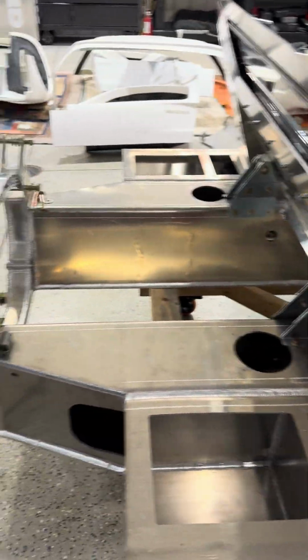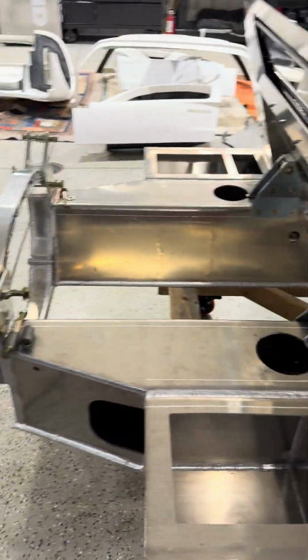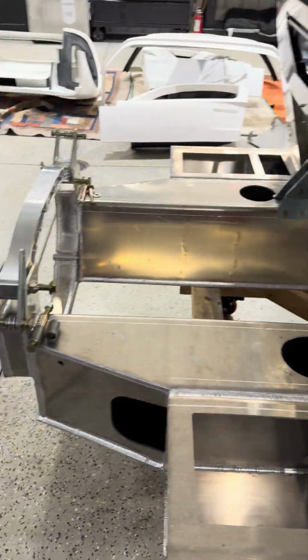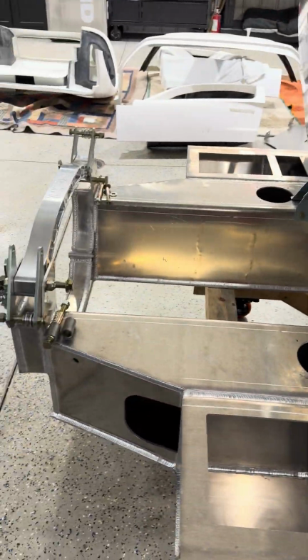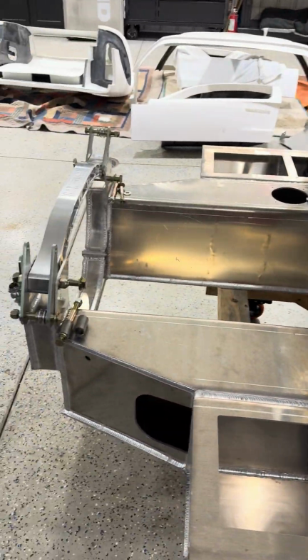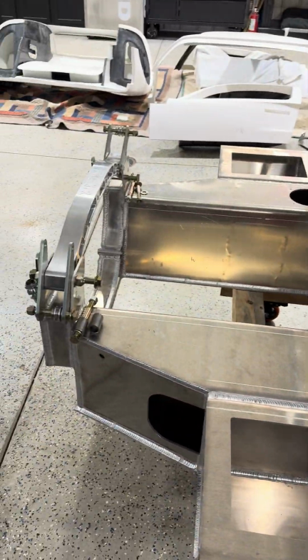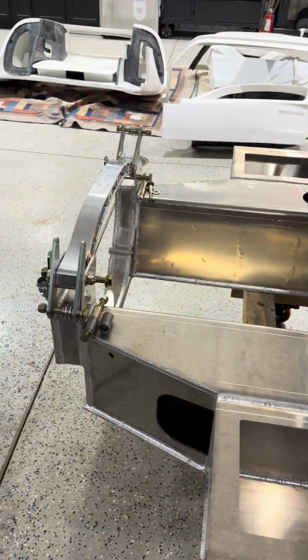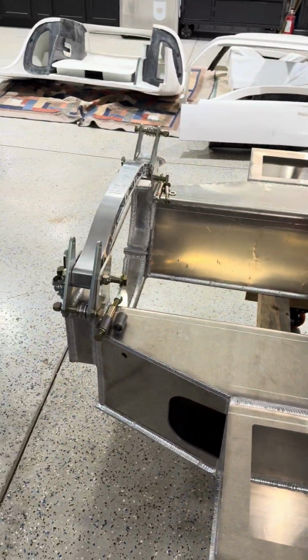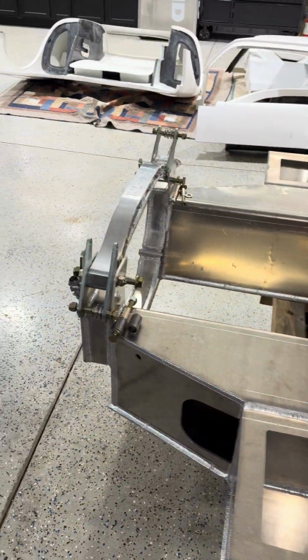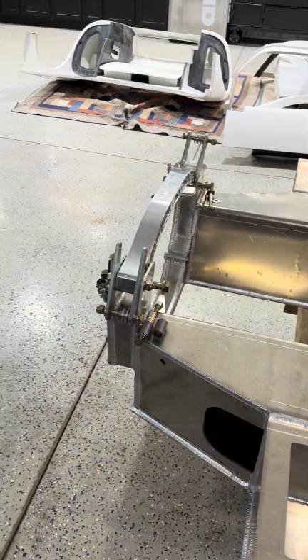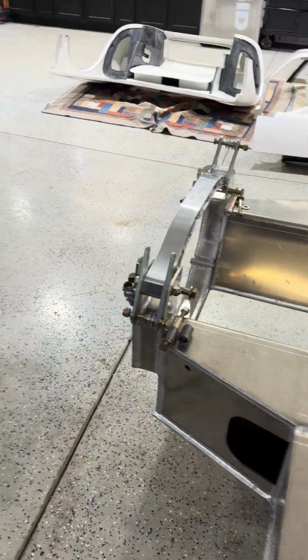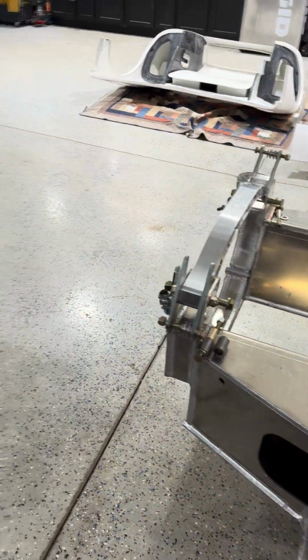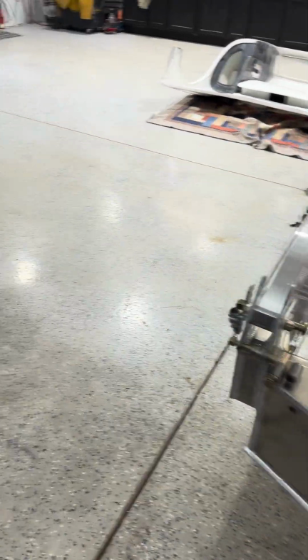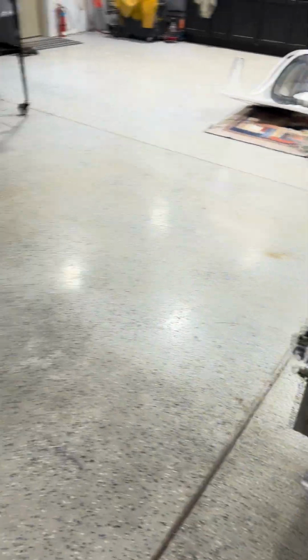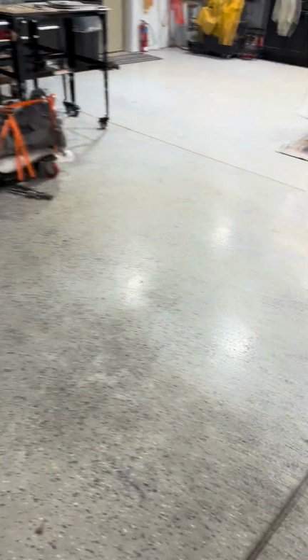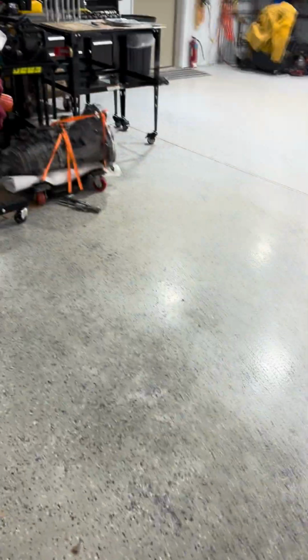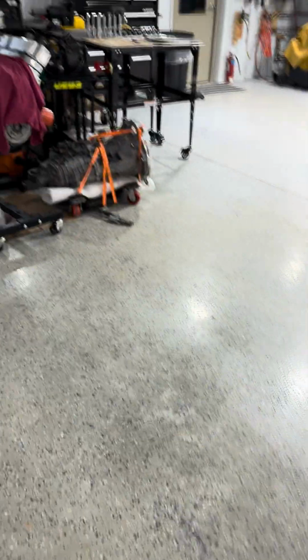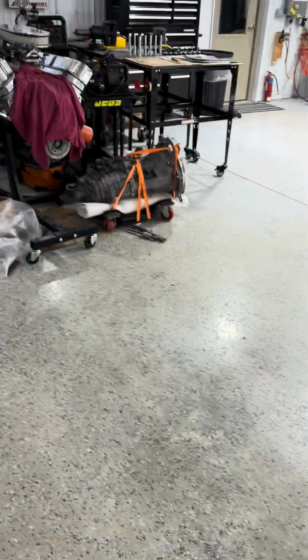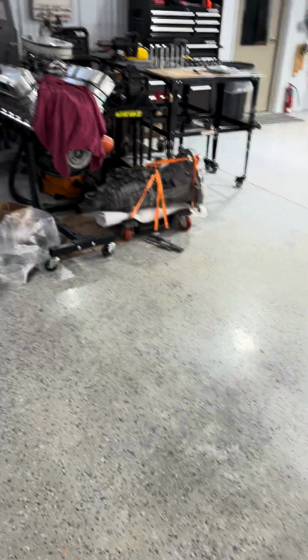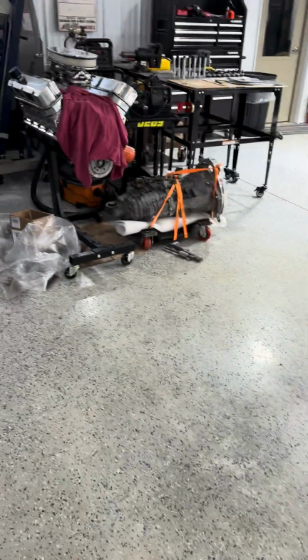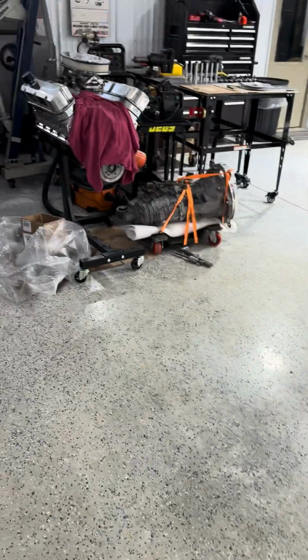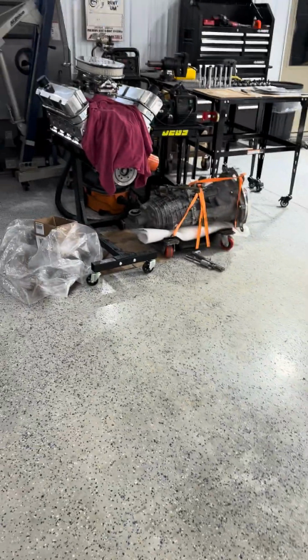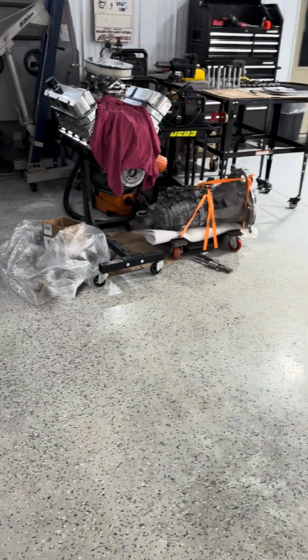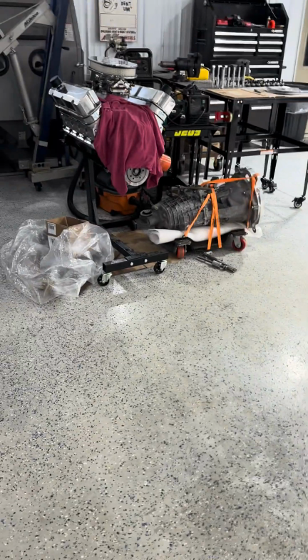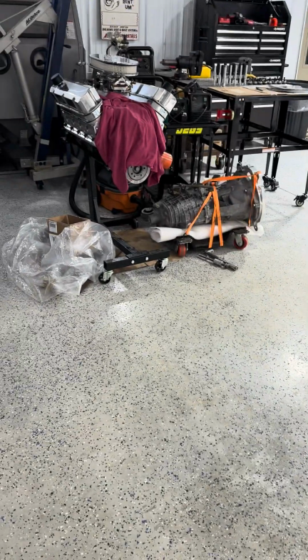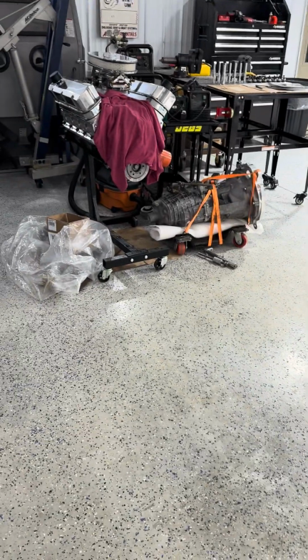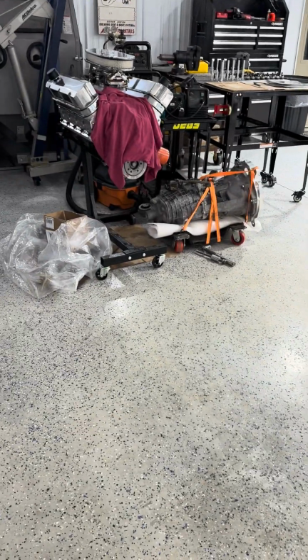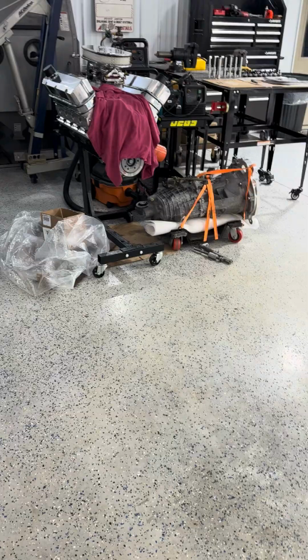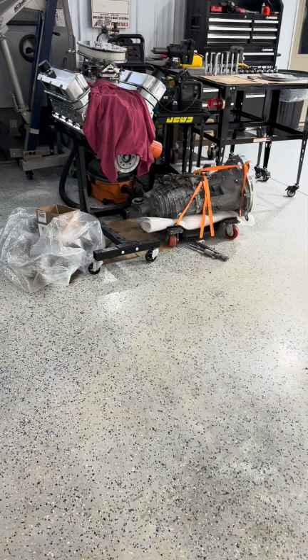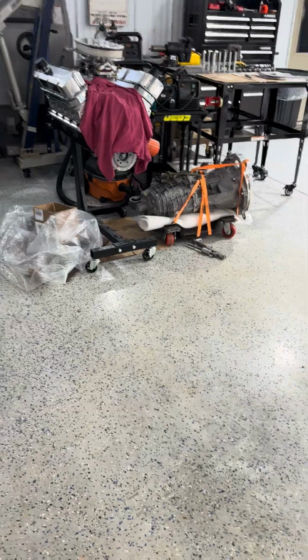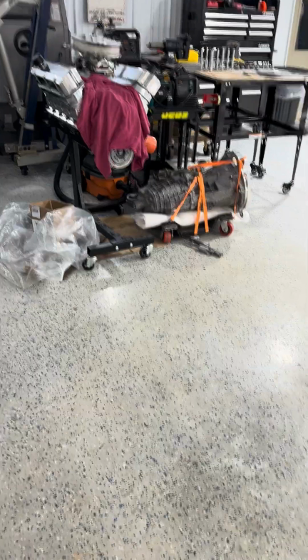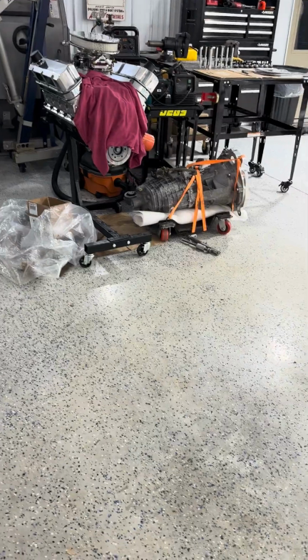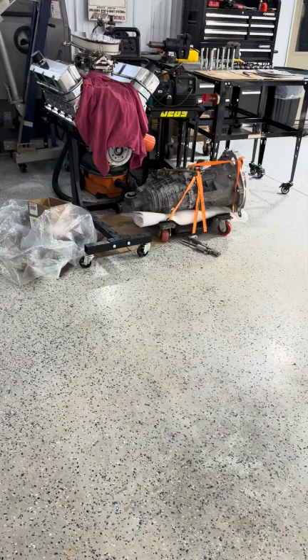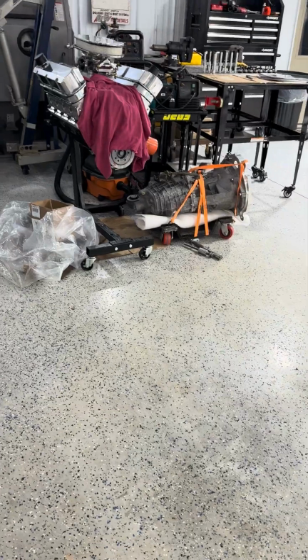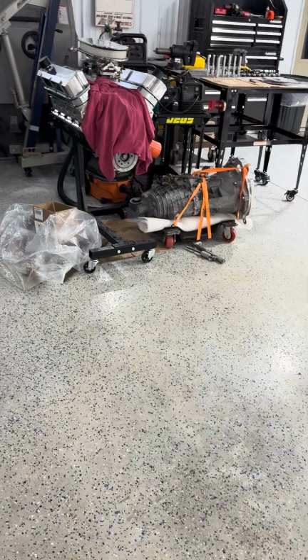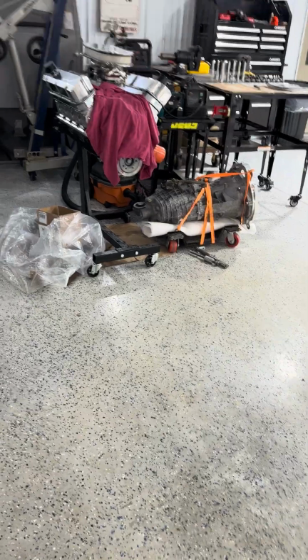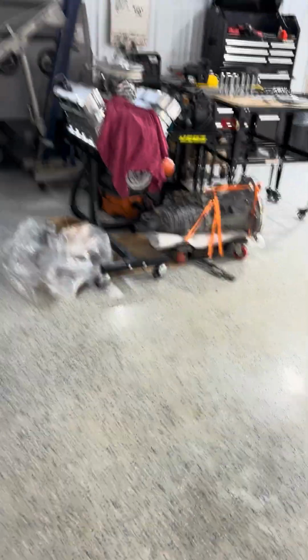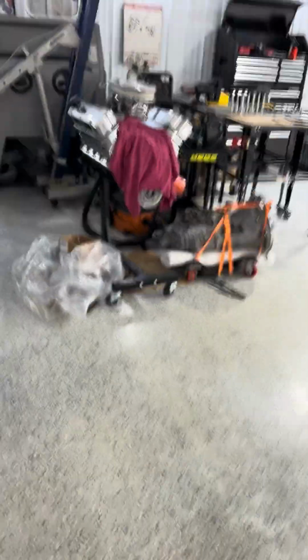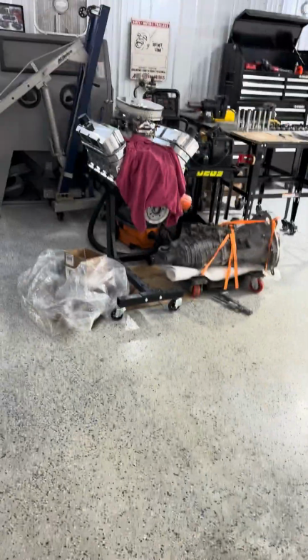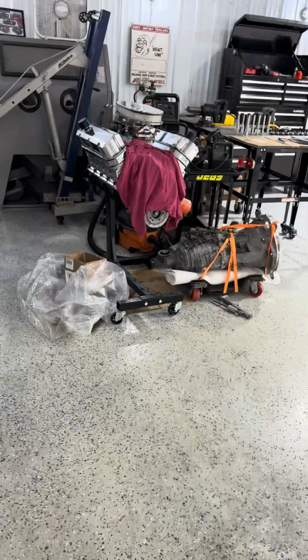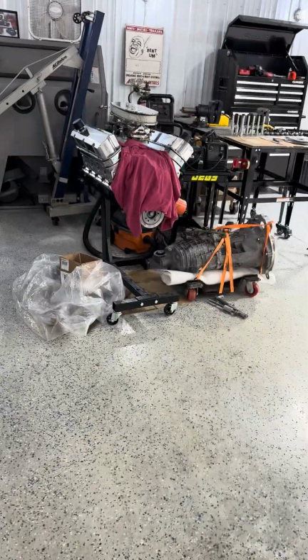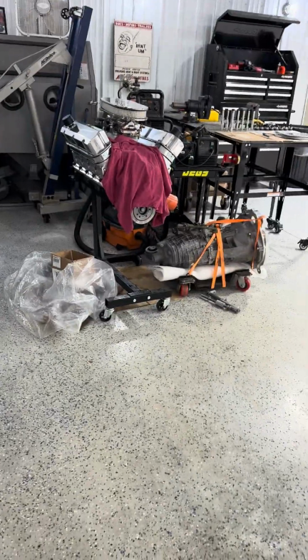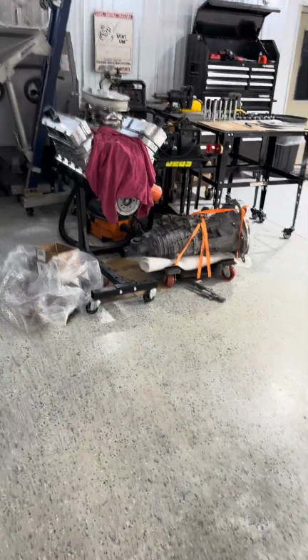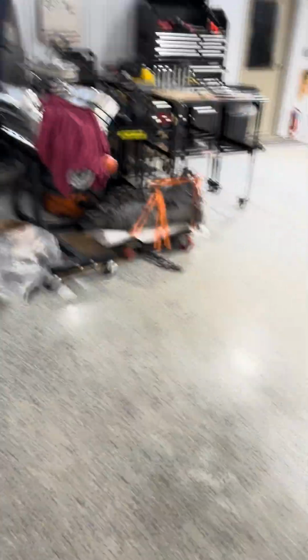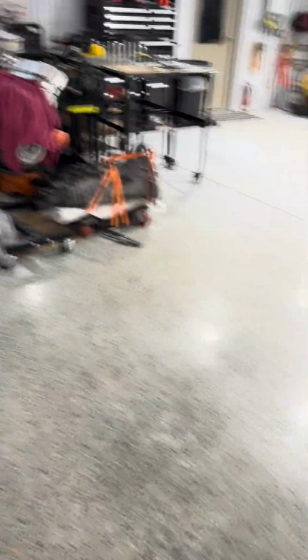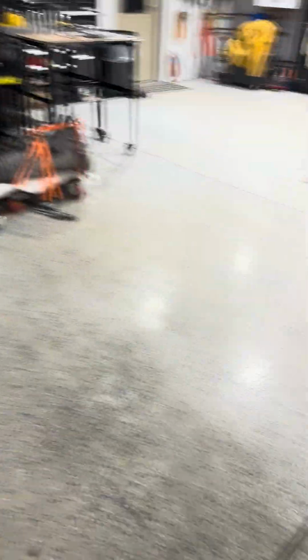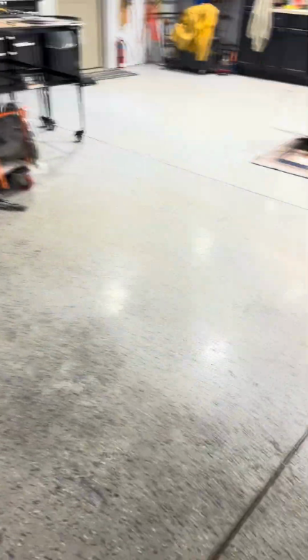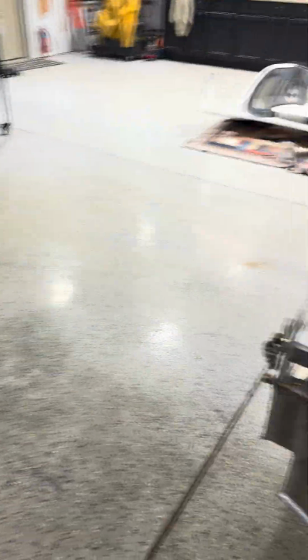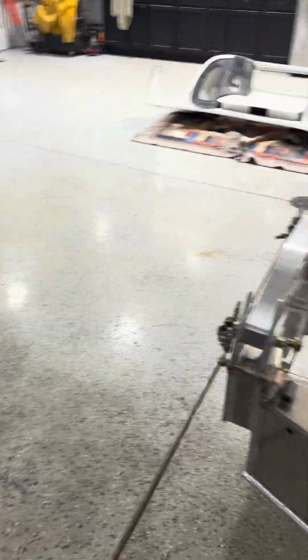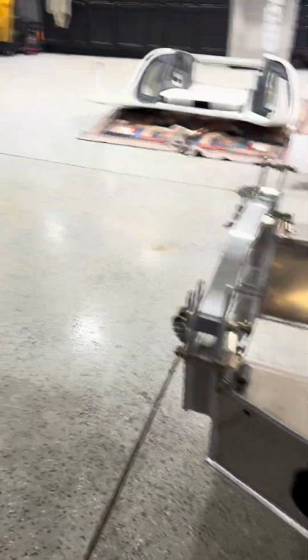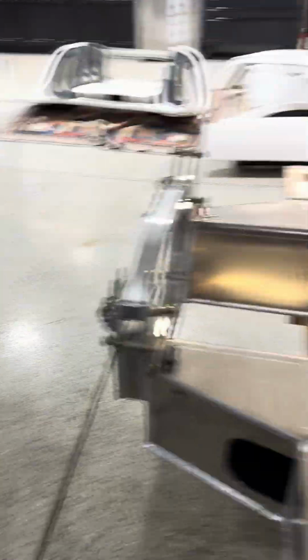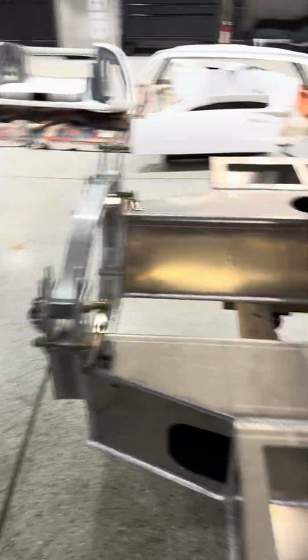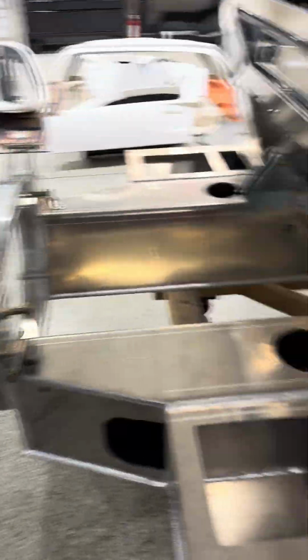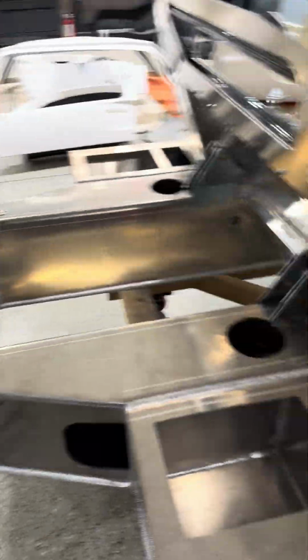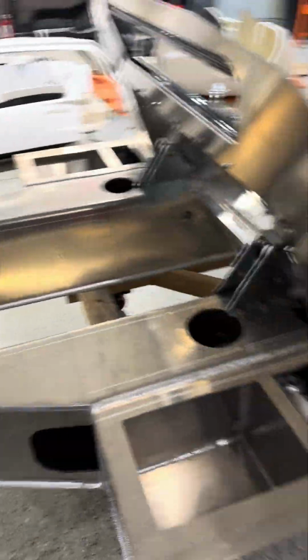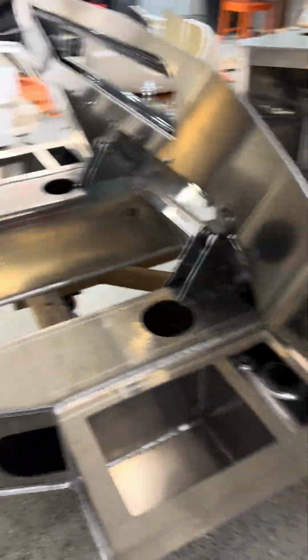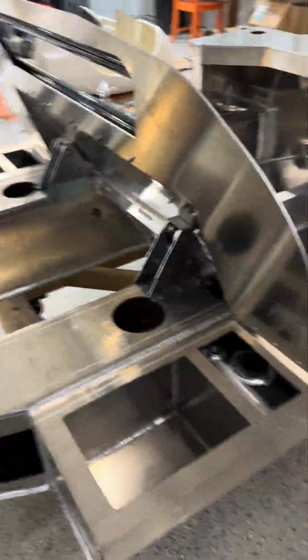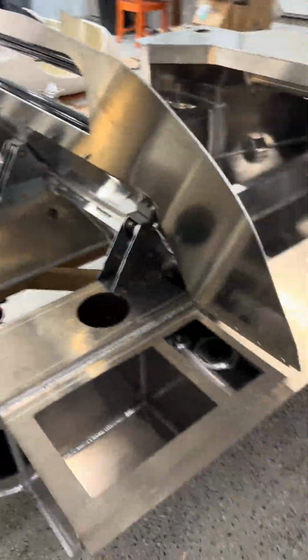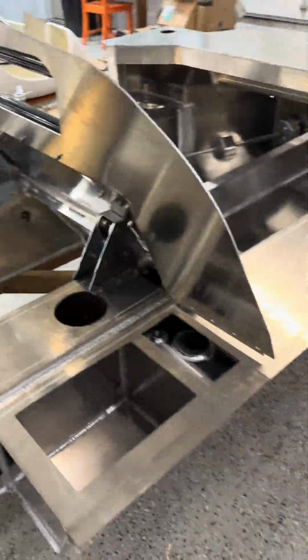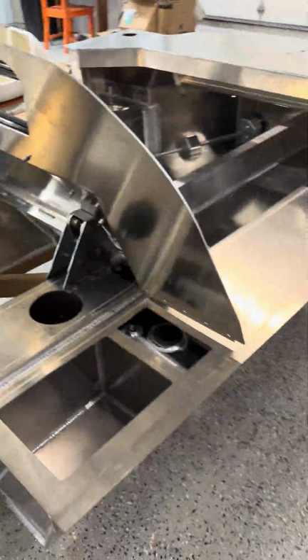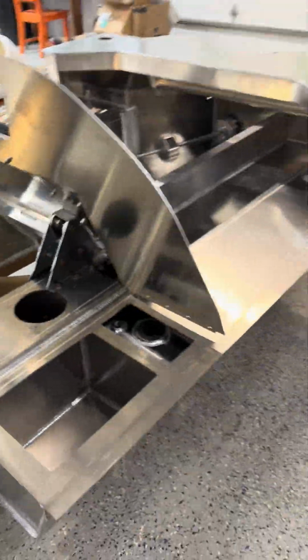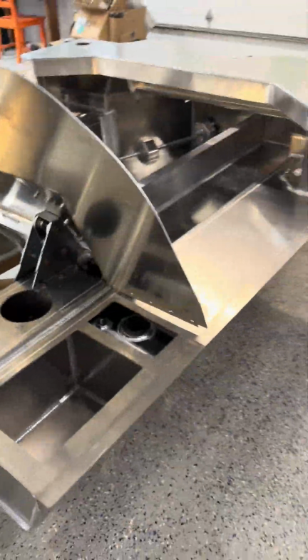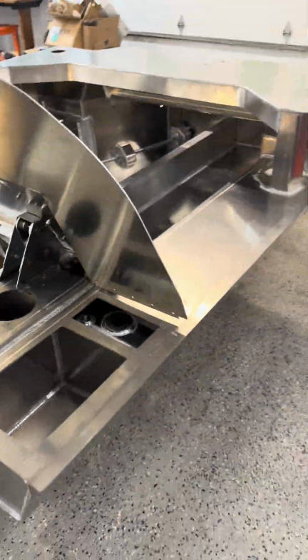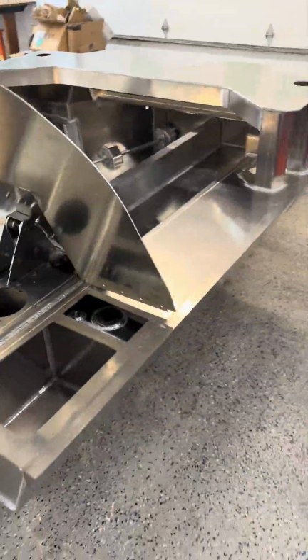There's your update on the GT40 project from Race Car Replicas. Trans out, sitting next to the stroker motor. Naked little chassis.